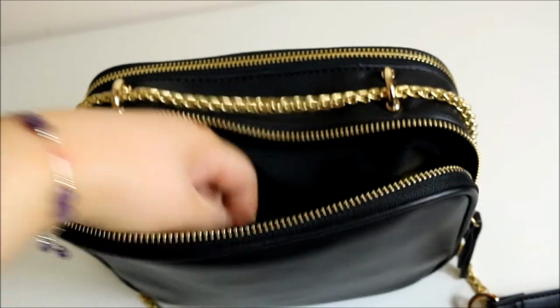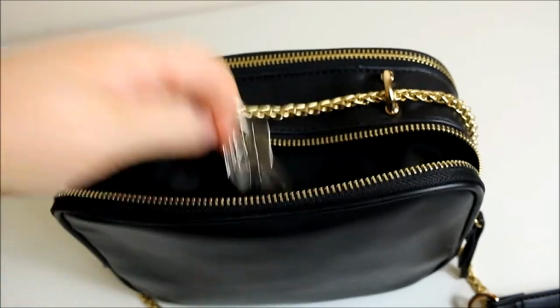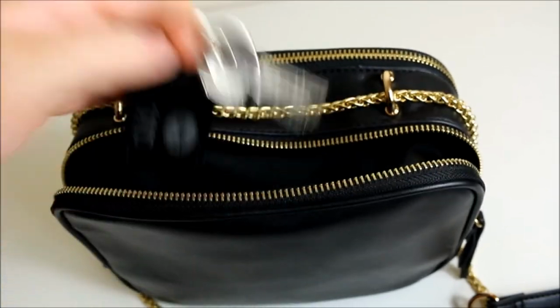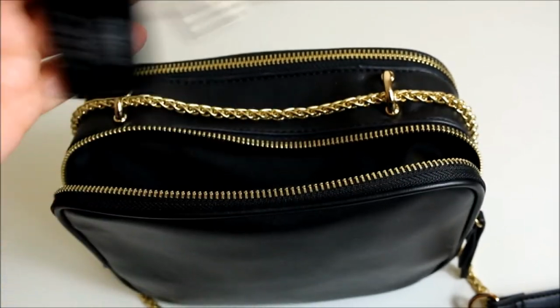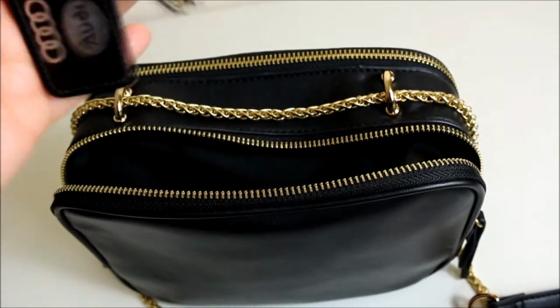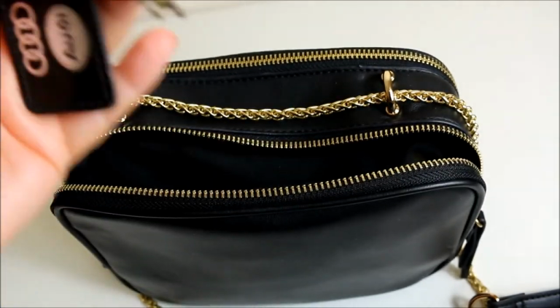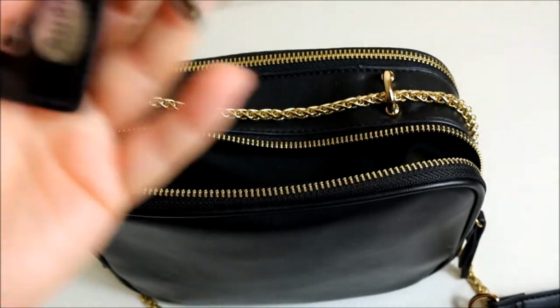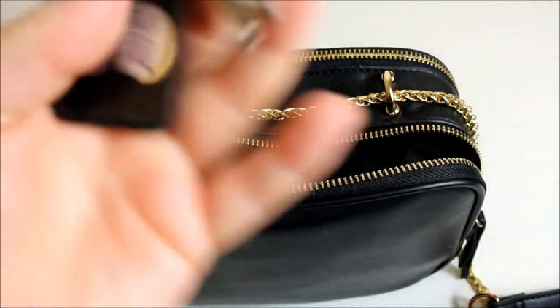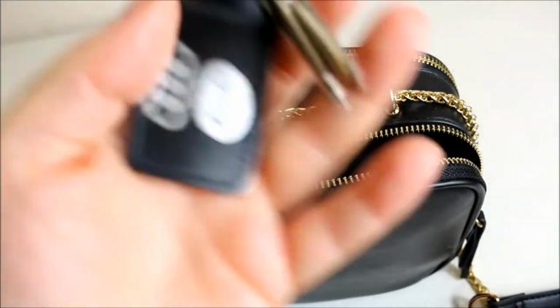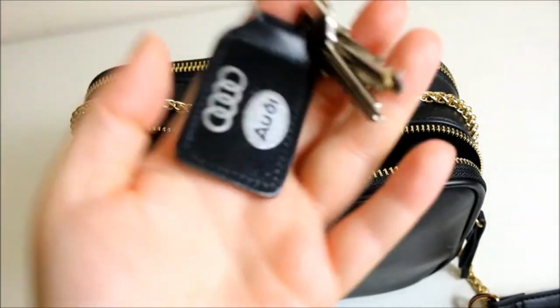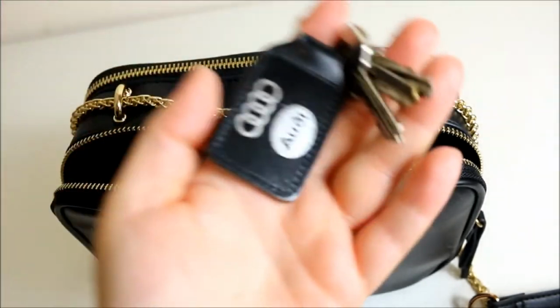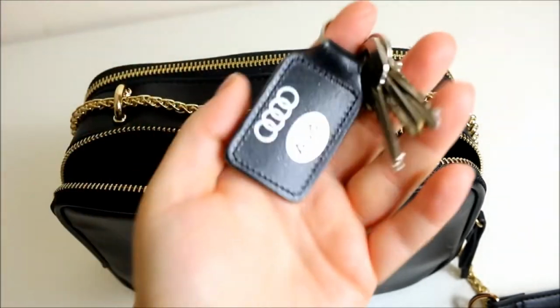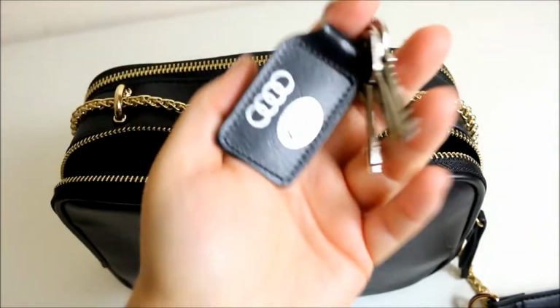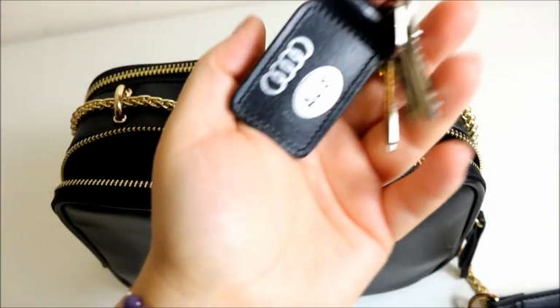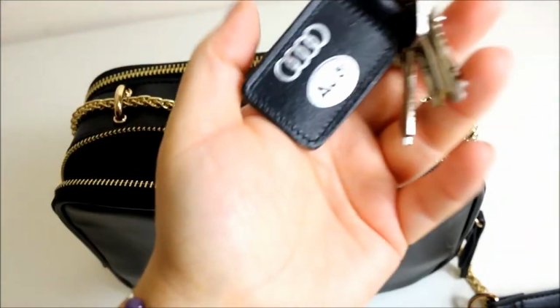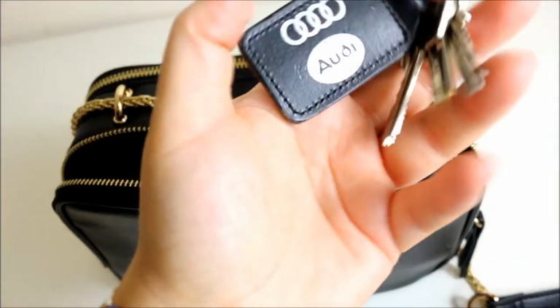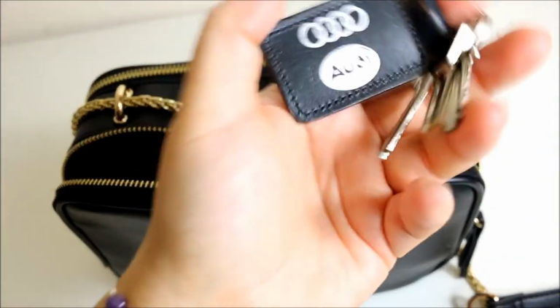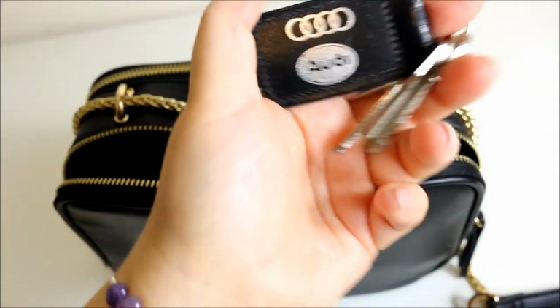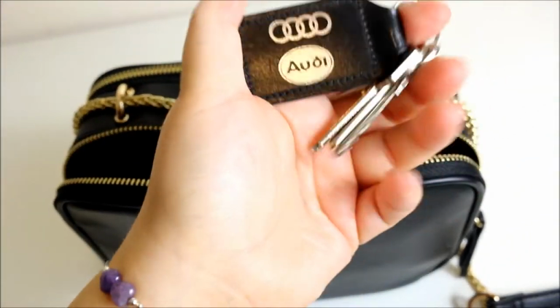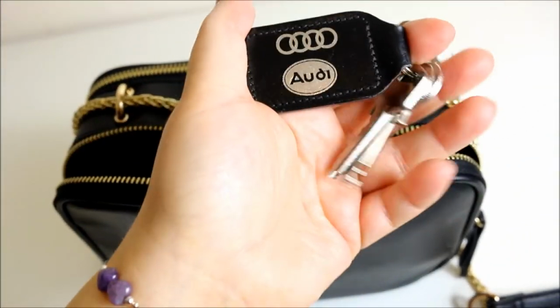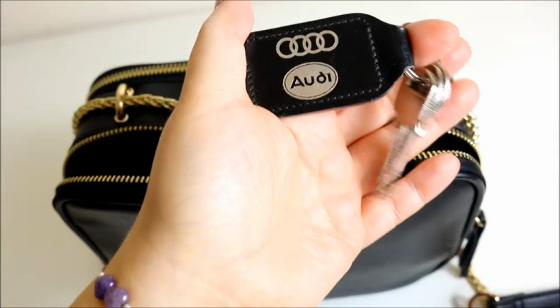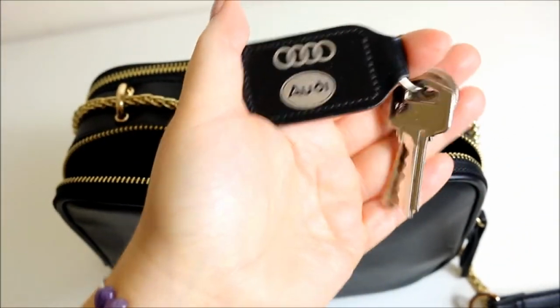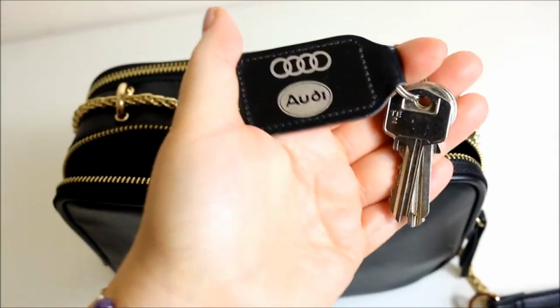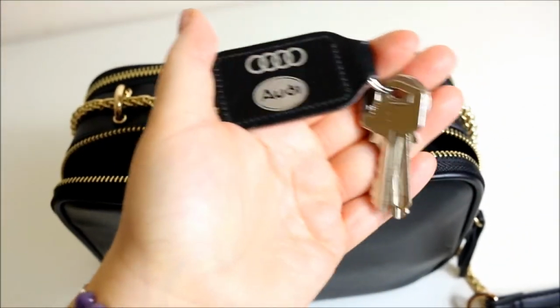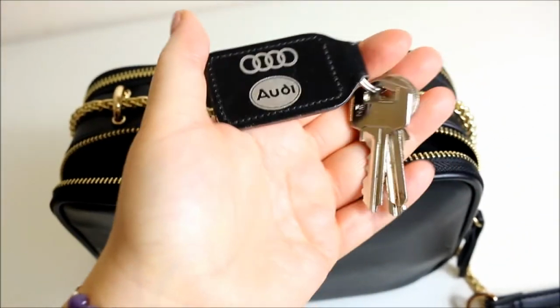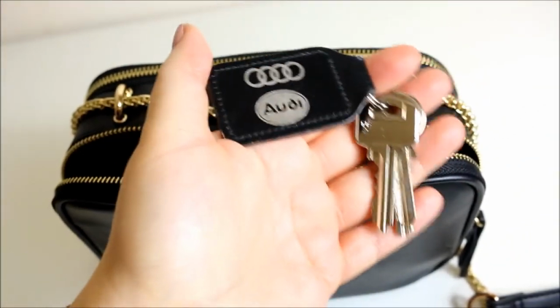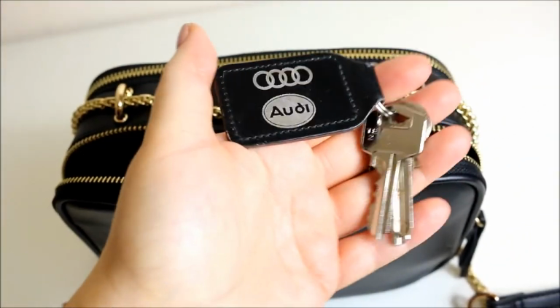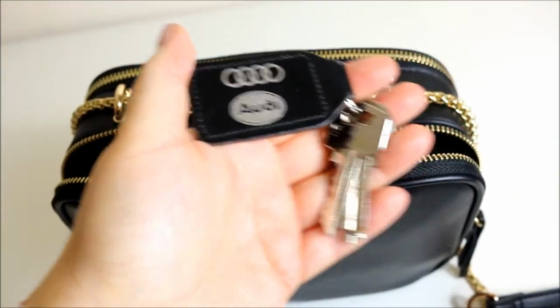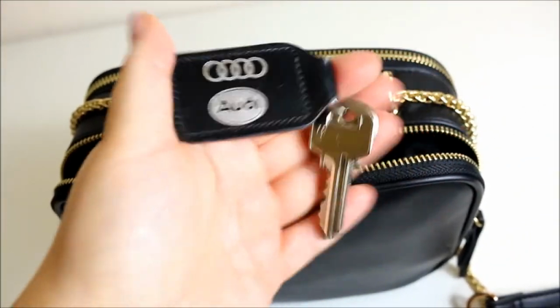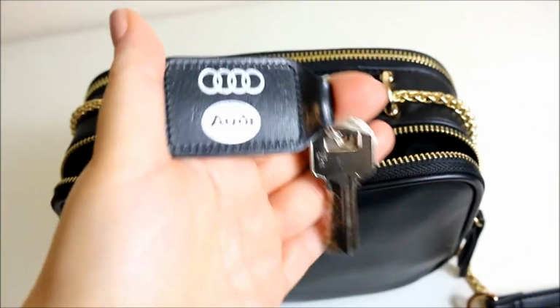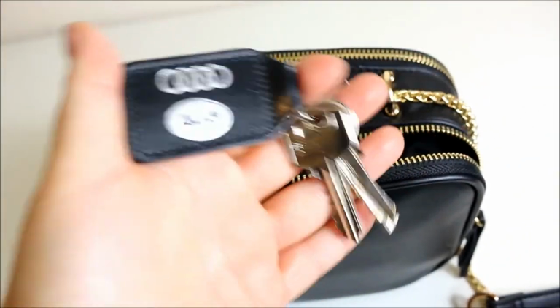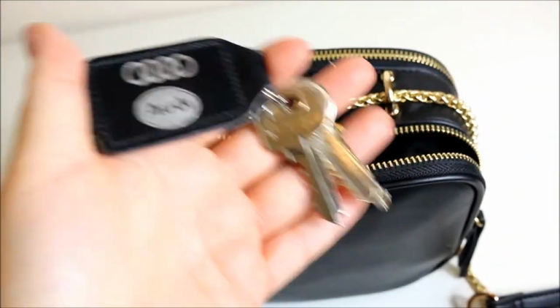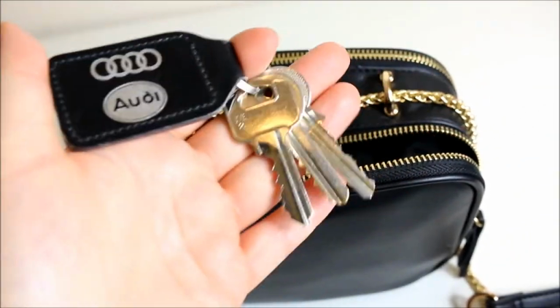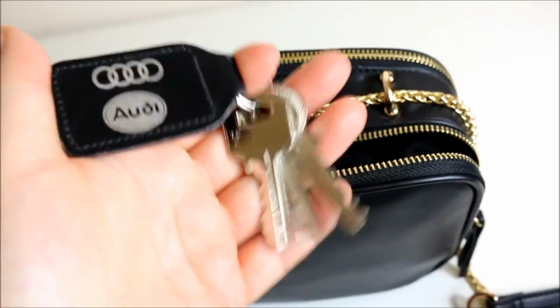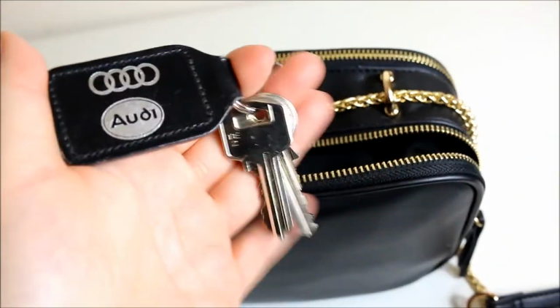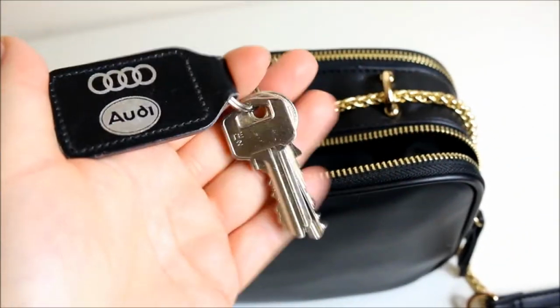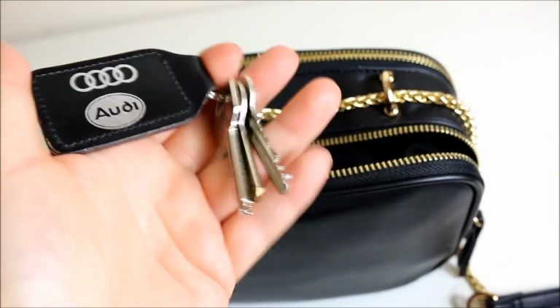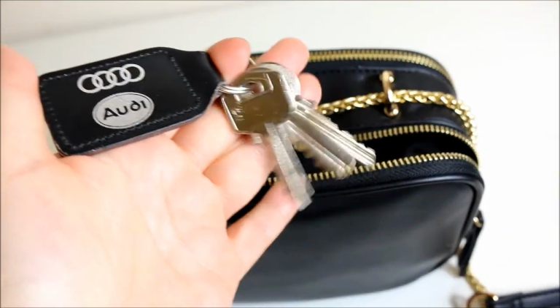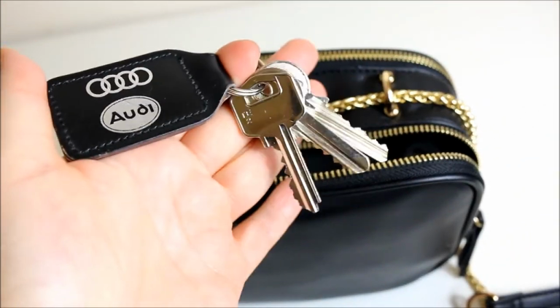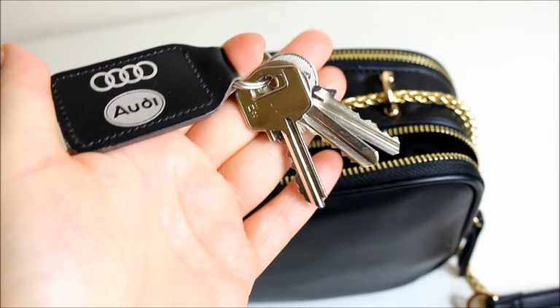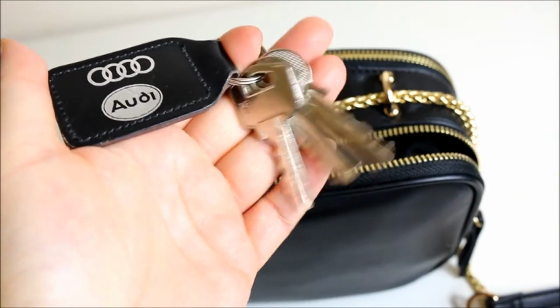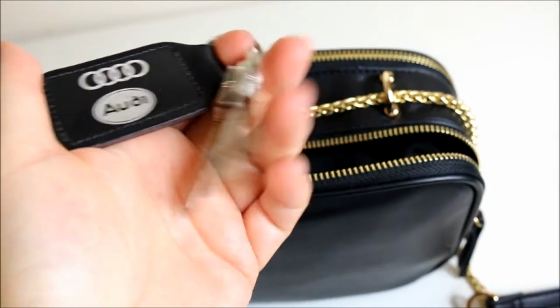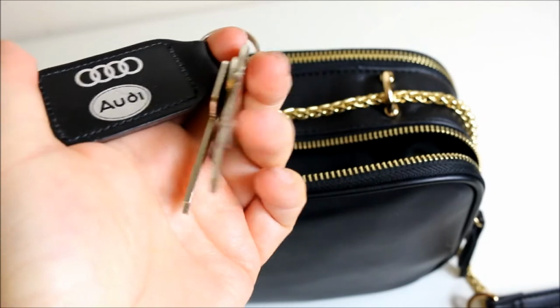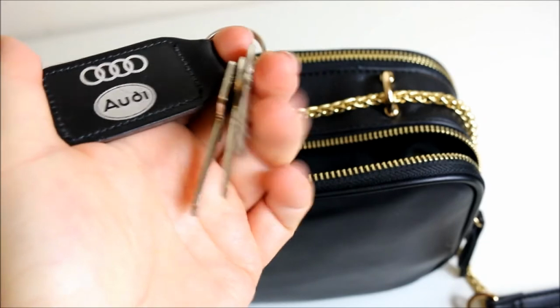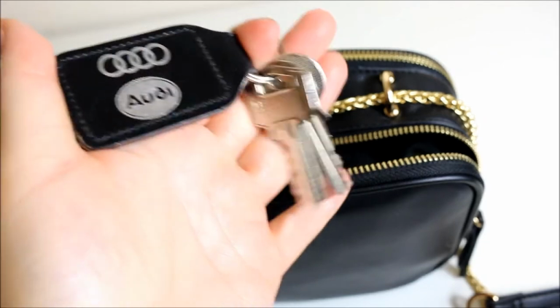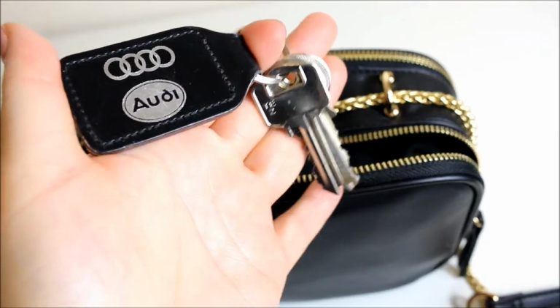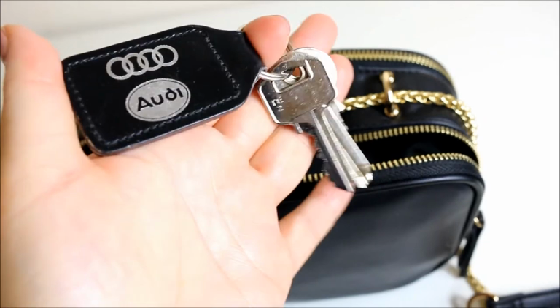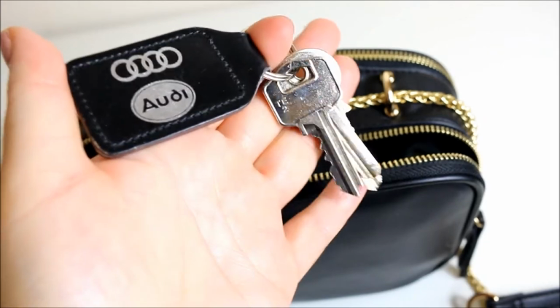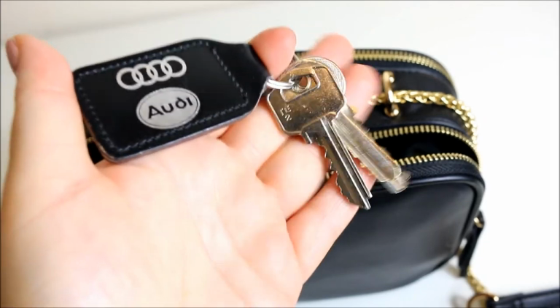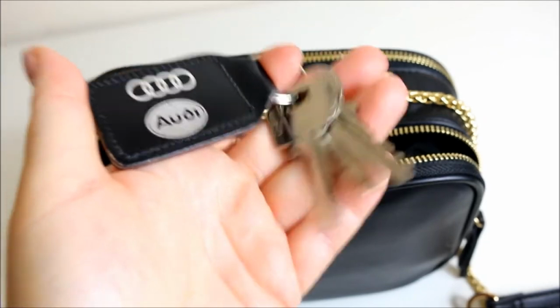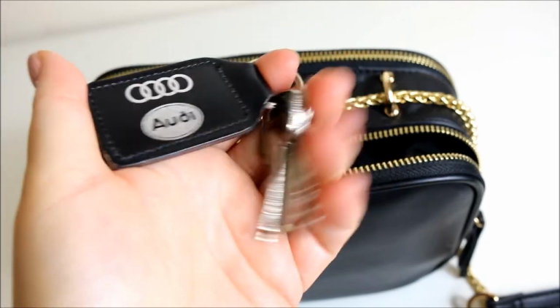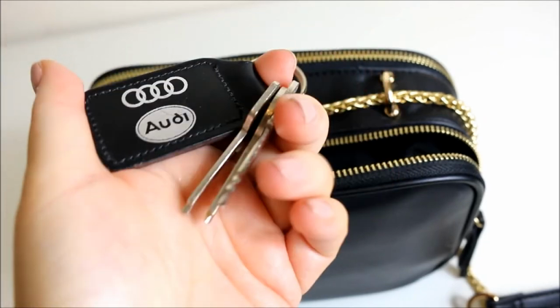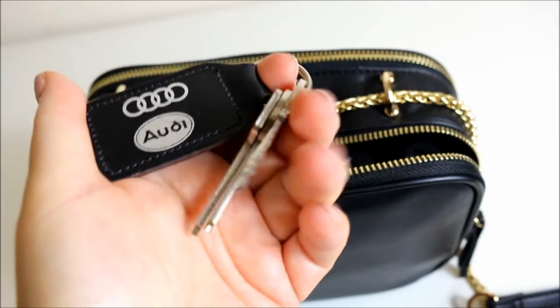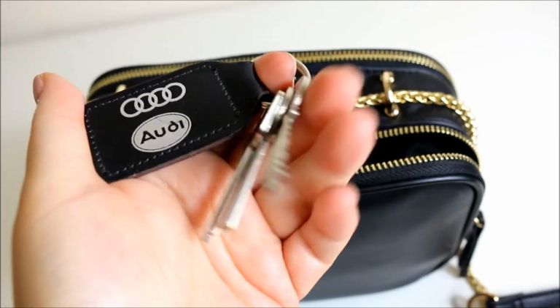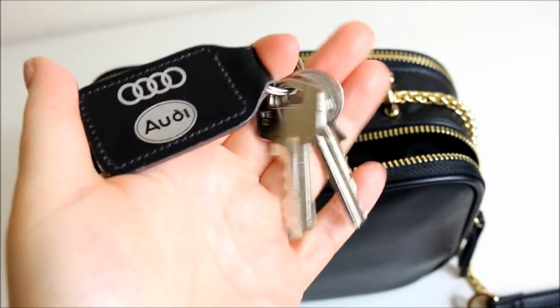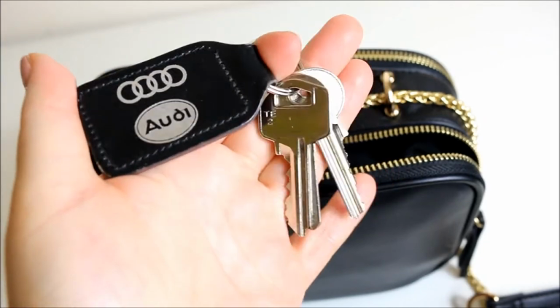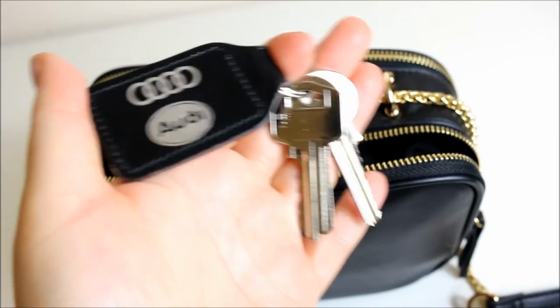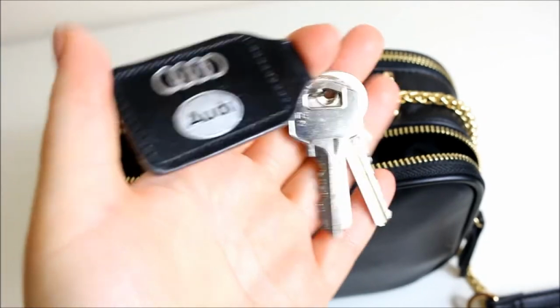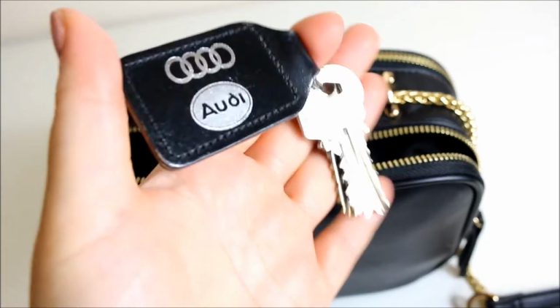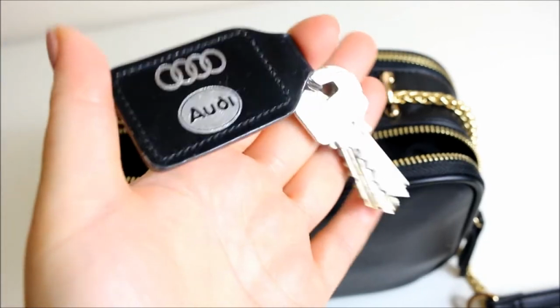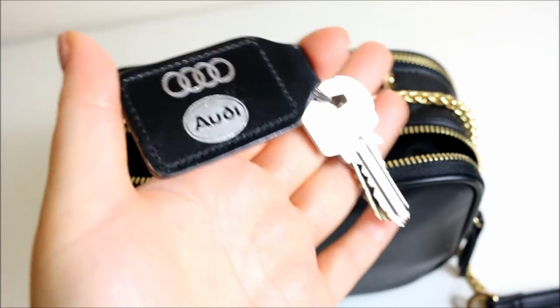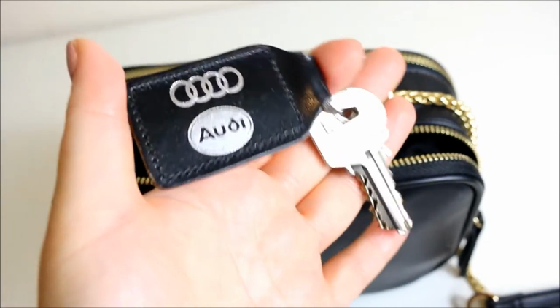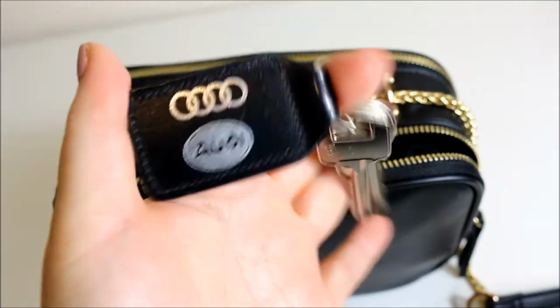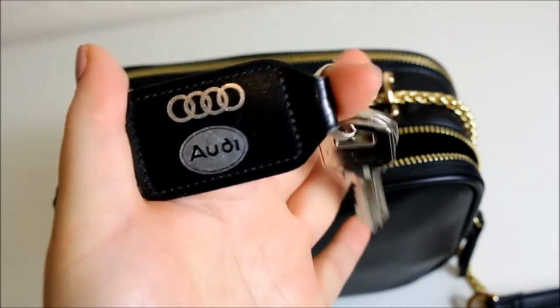Then I've got a set of keys for where I work — a different key for a different part of the building.